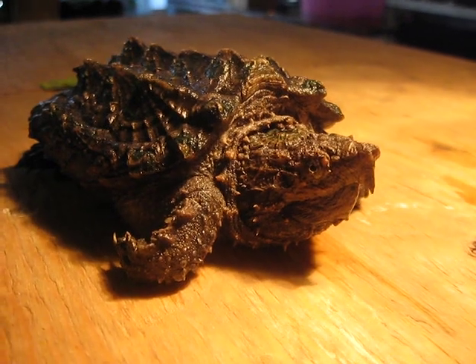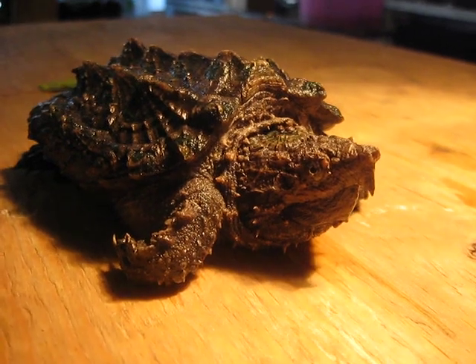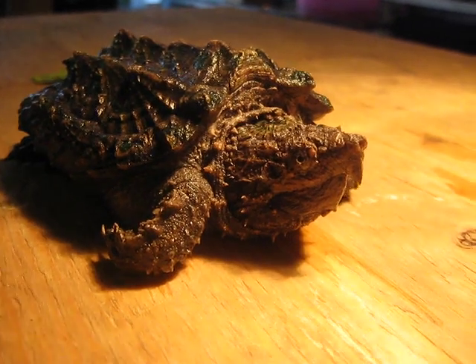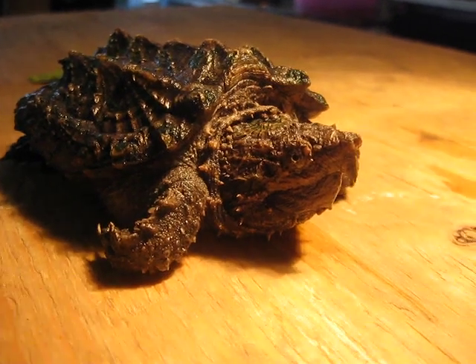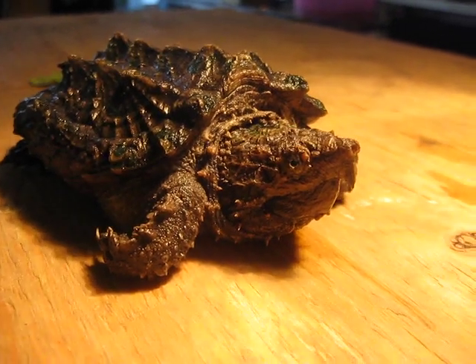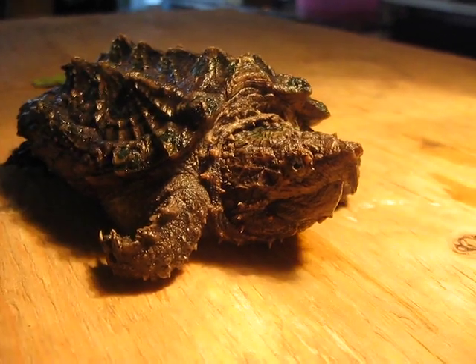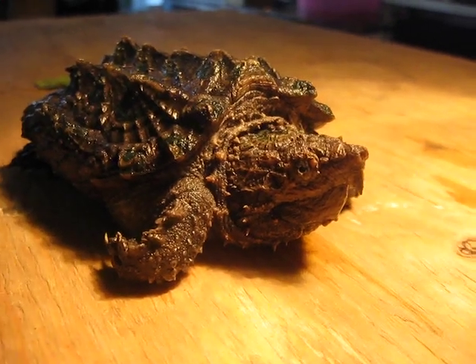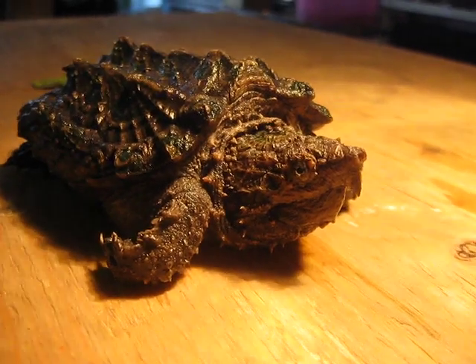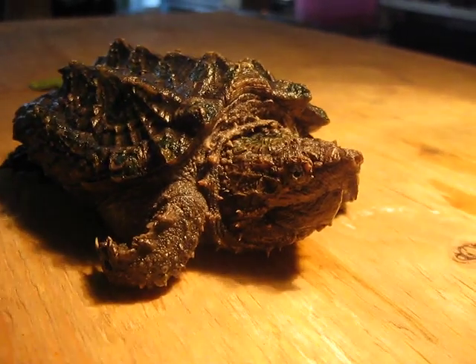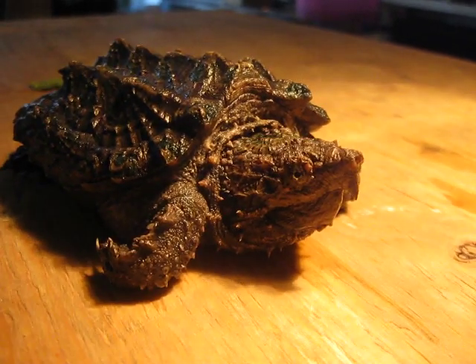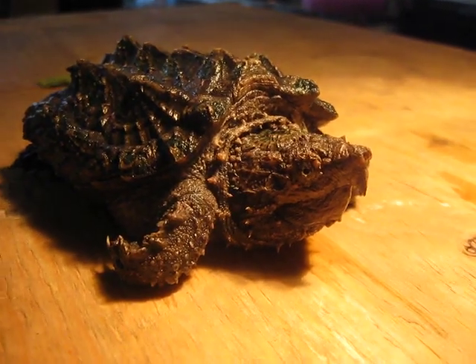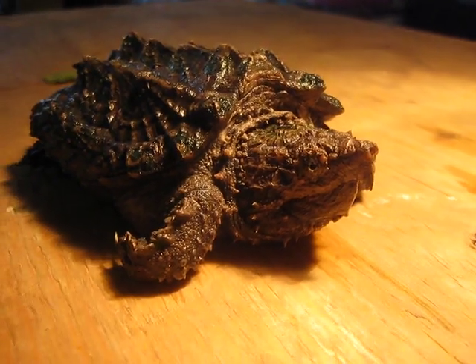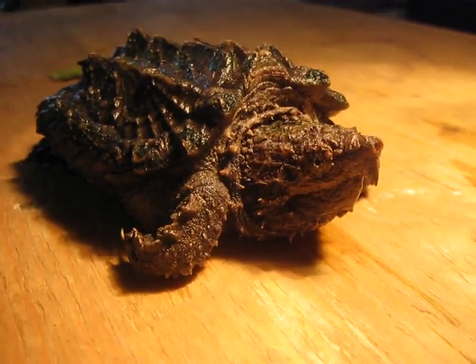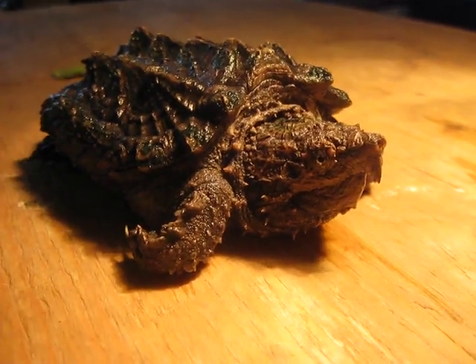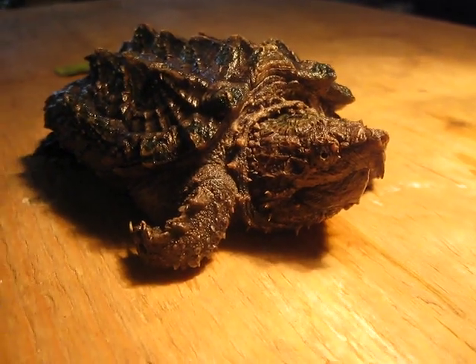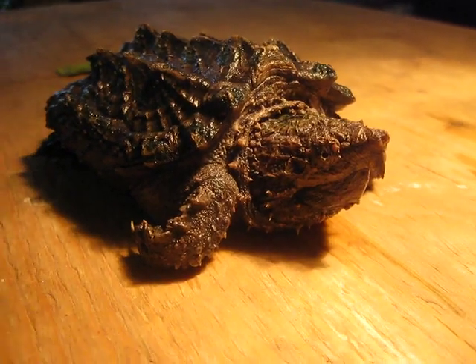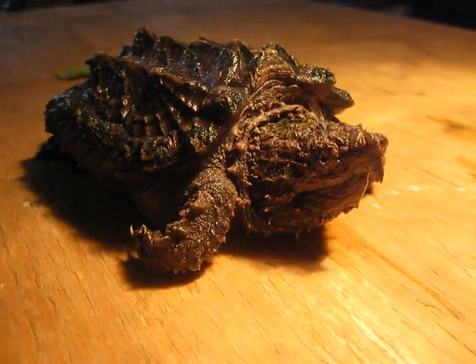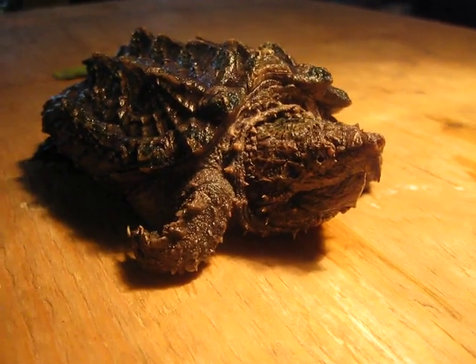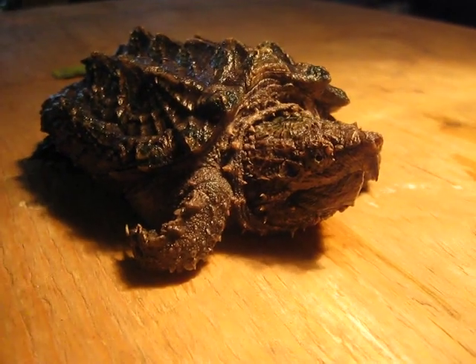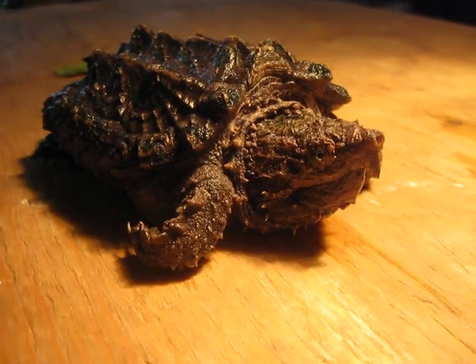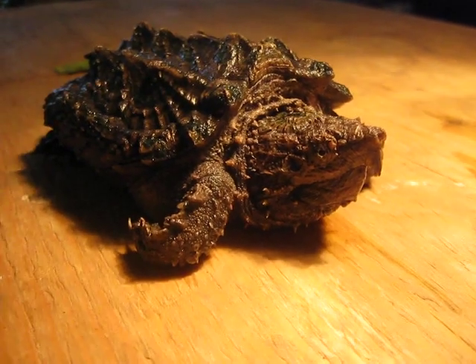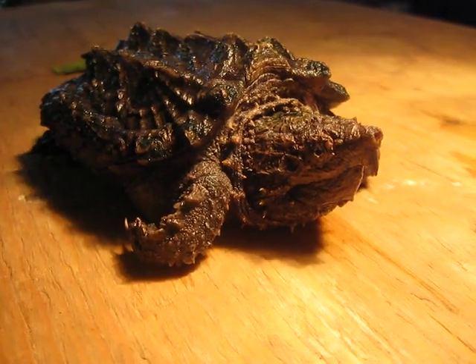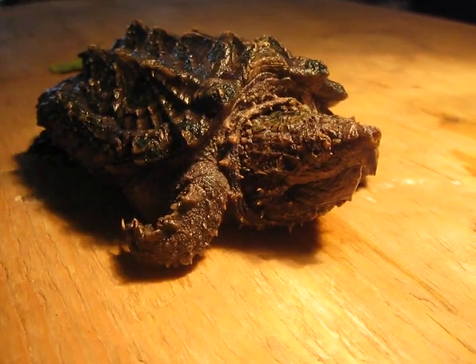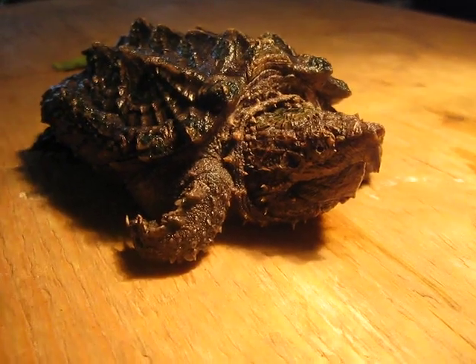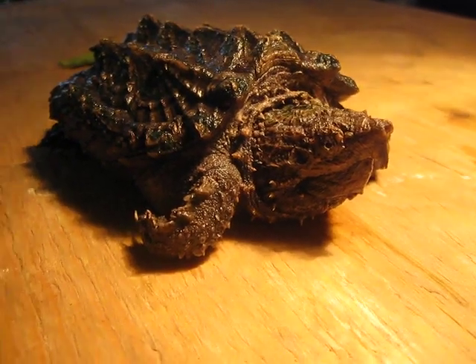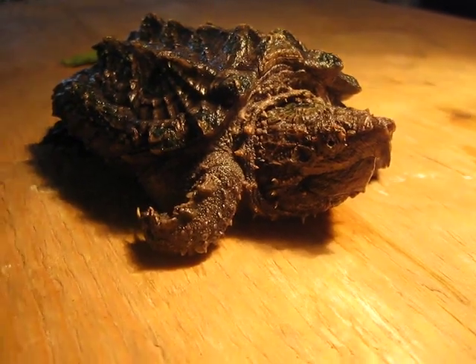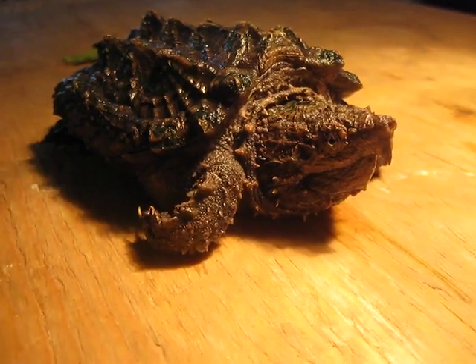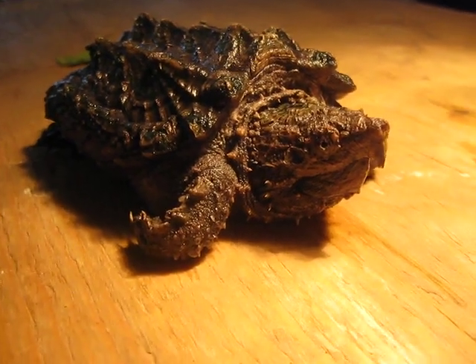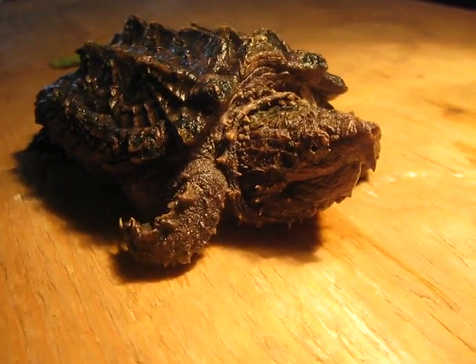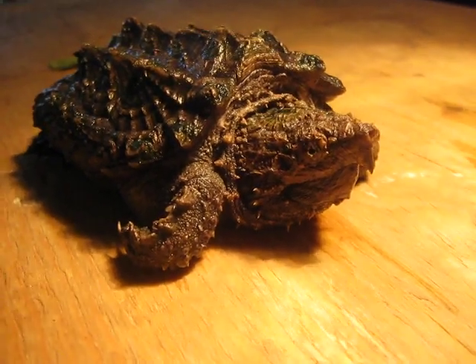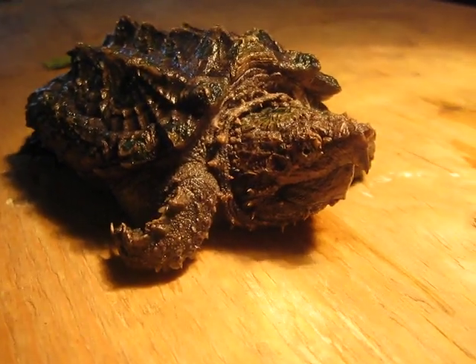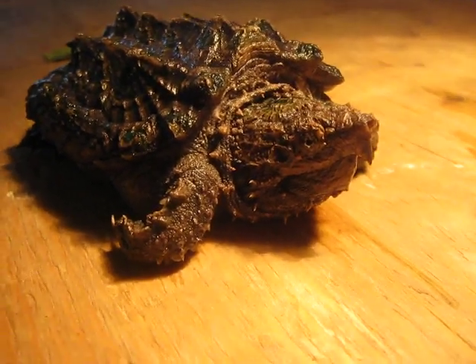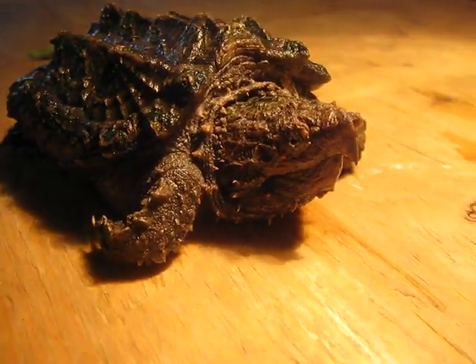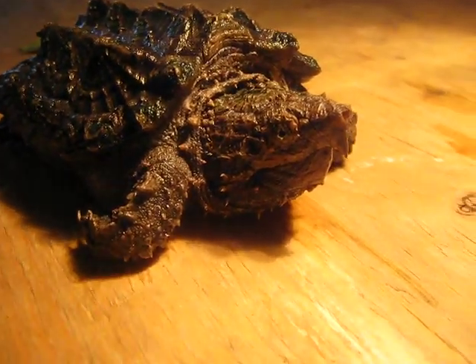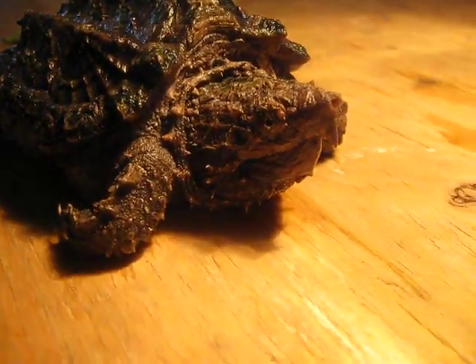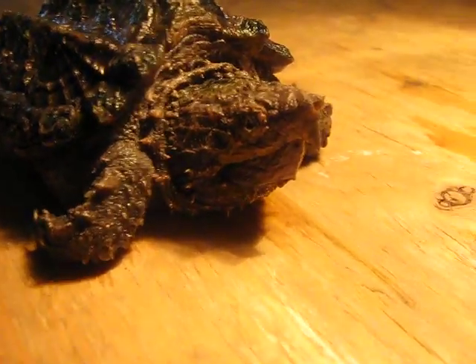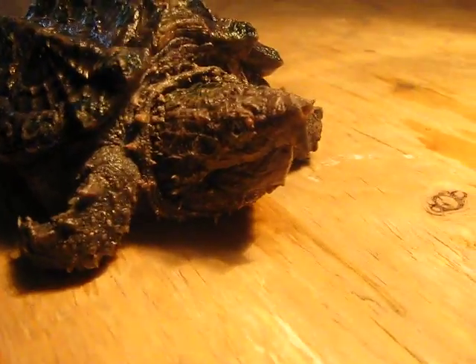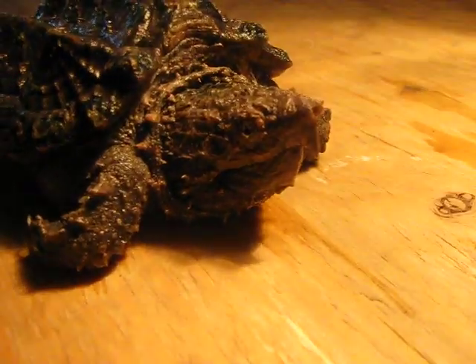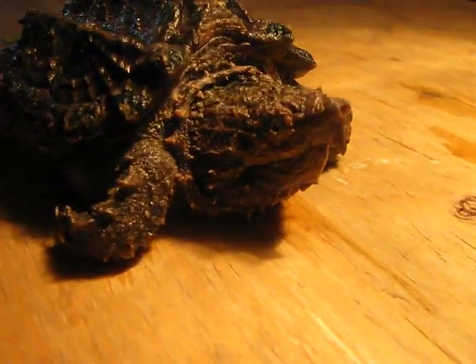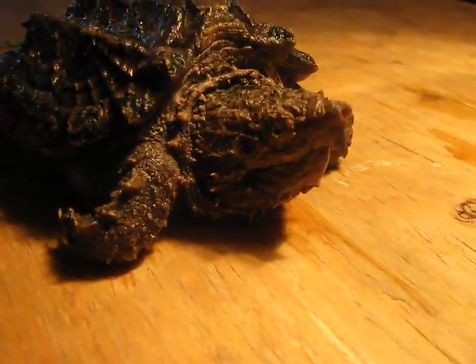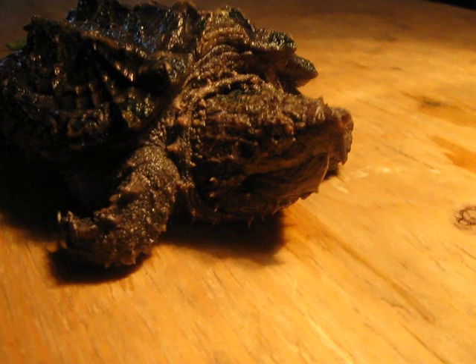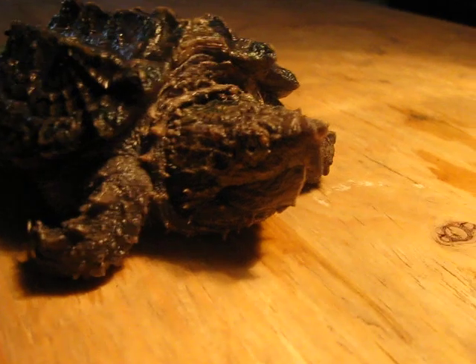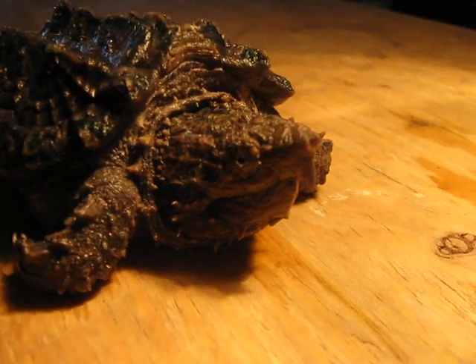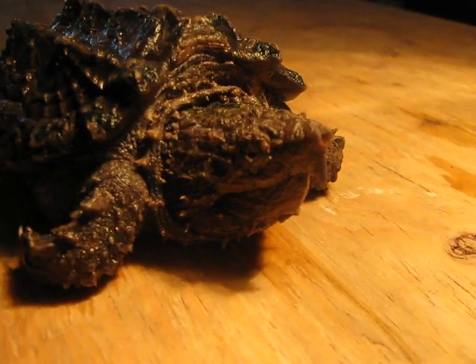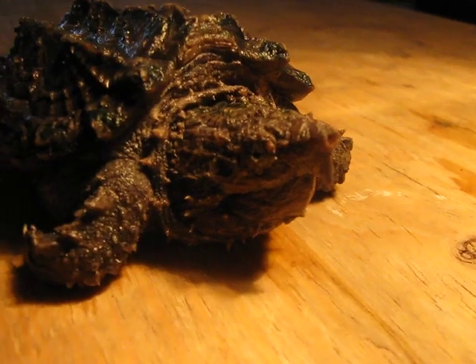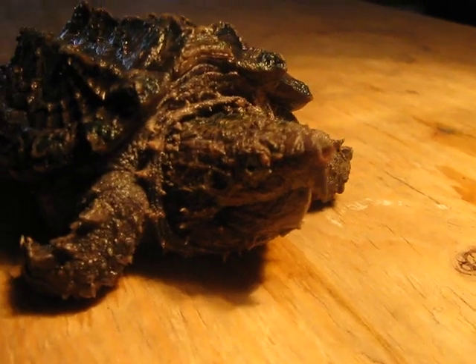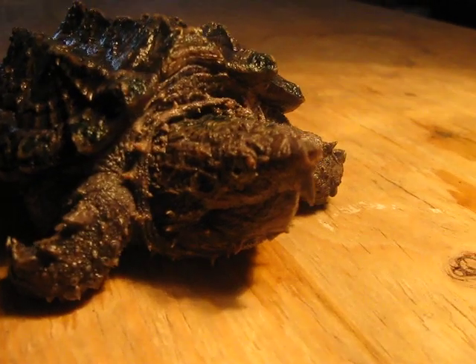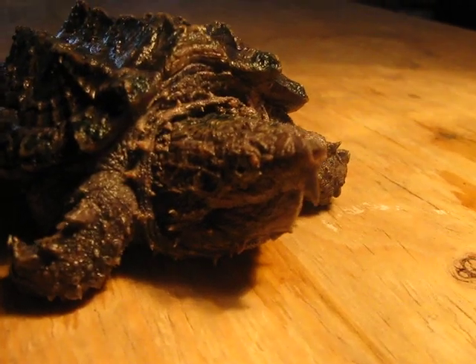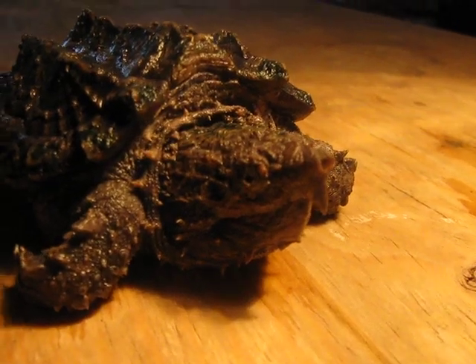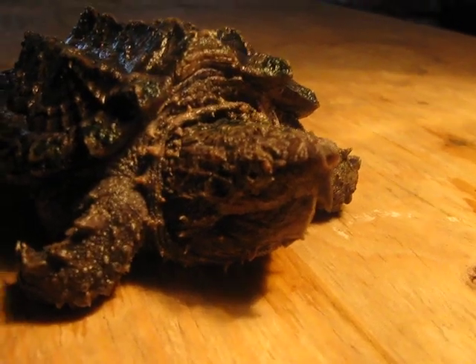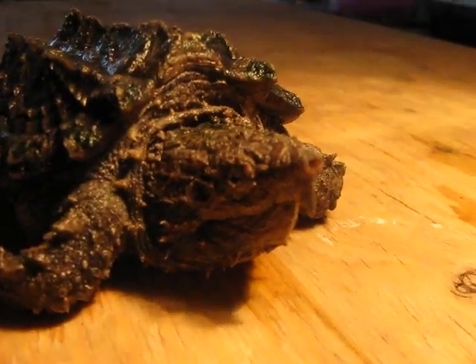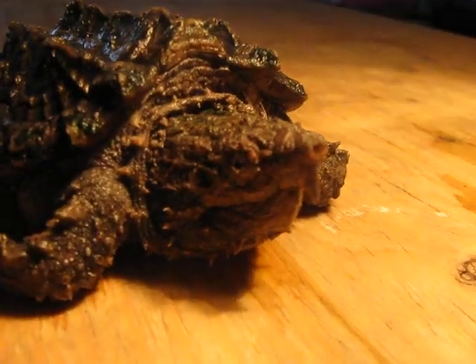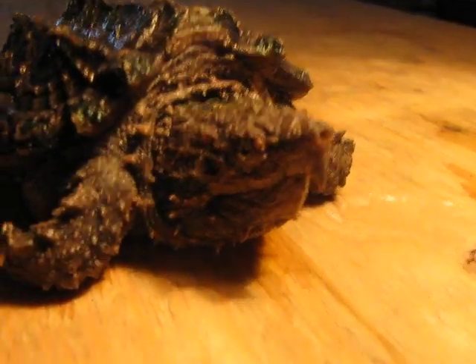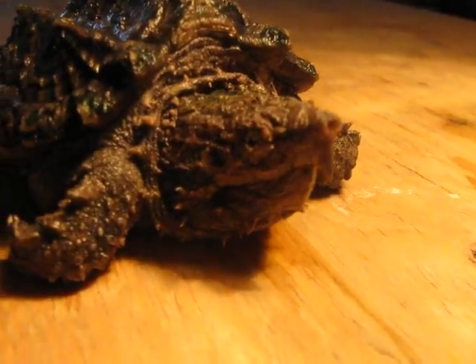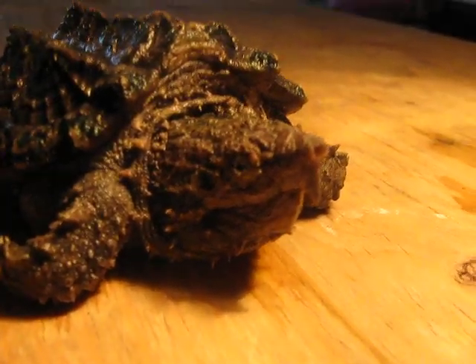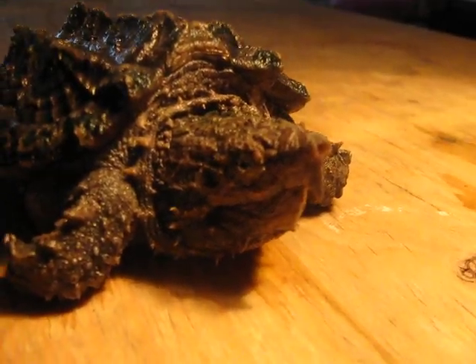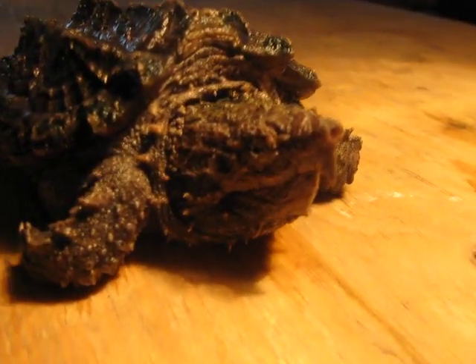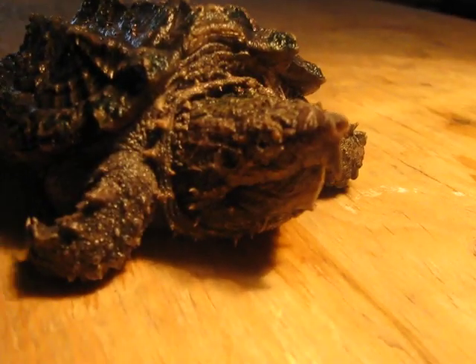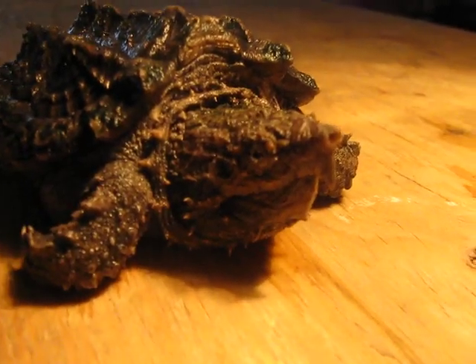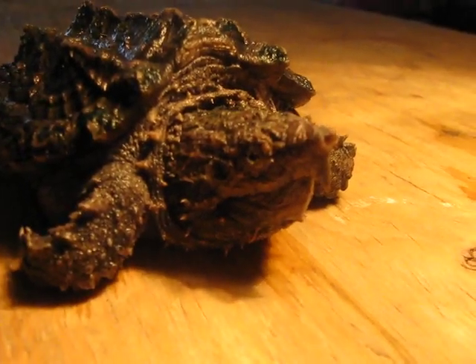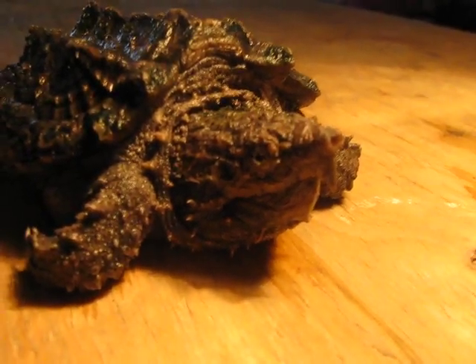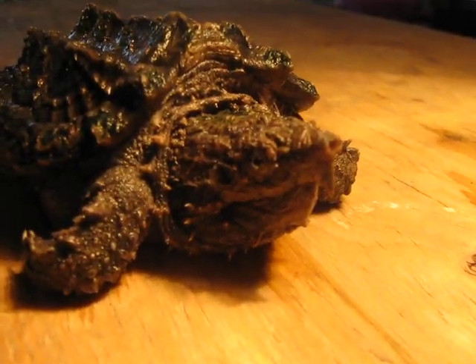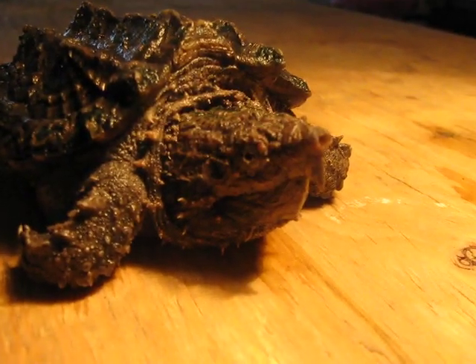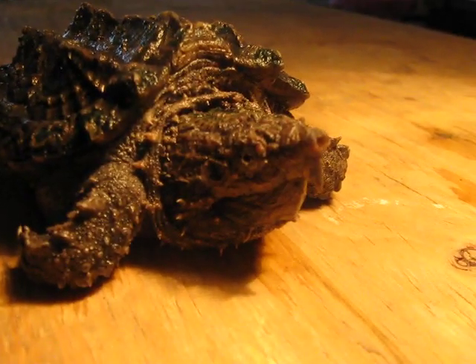Okay, this is Muffin, the alligator snapping turtle. She hasn't been out to any presentations yet, so she's a little bit angry still. She's not too used to people.